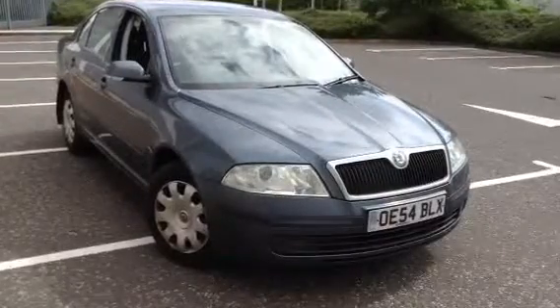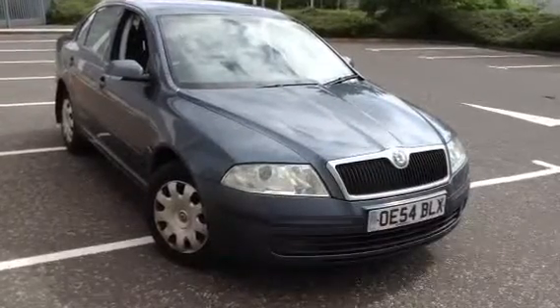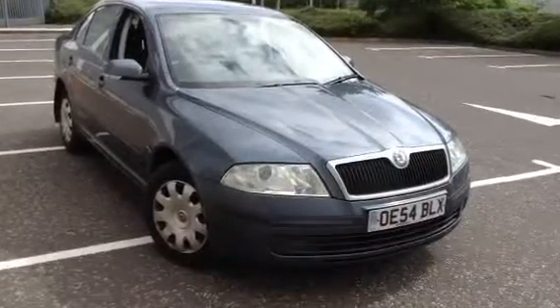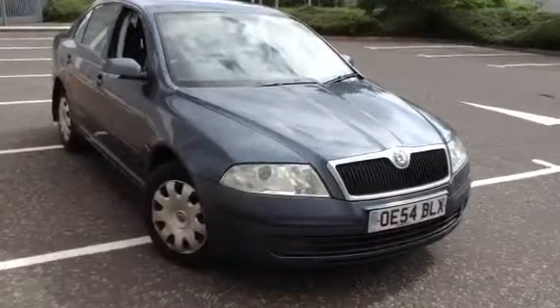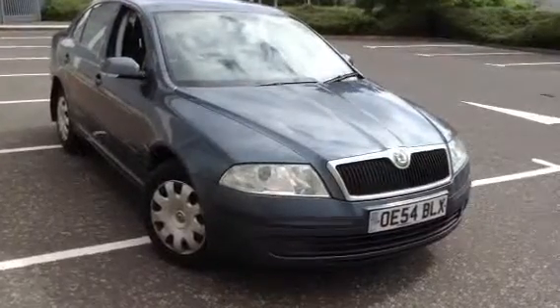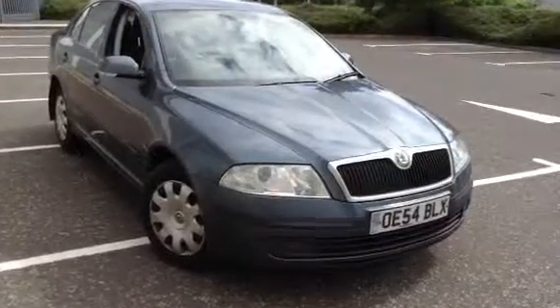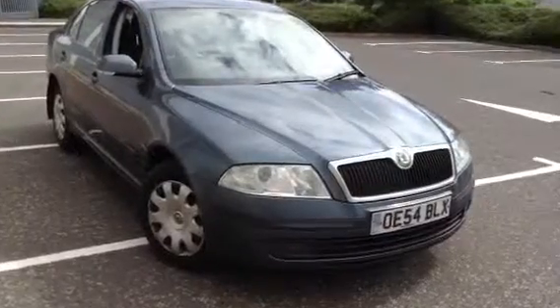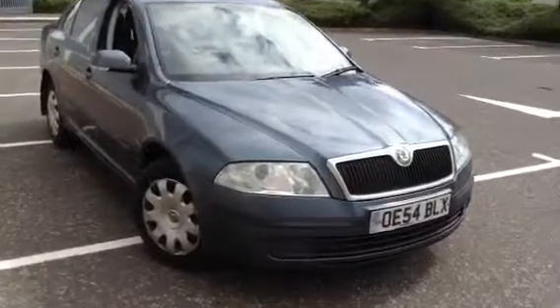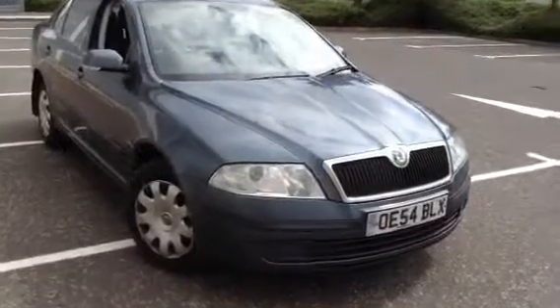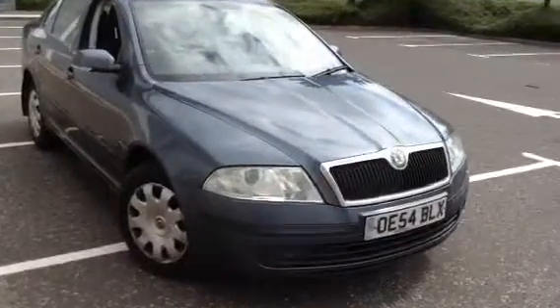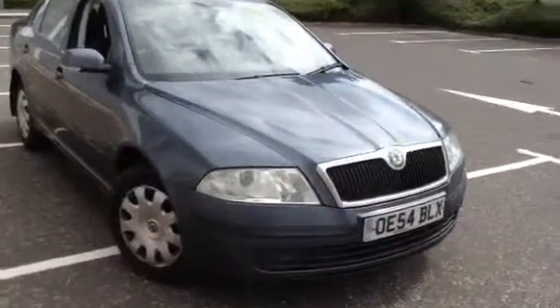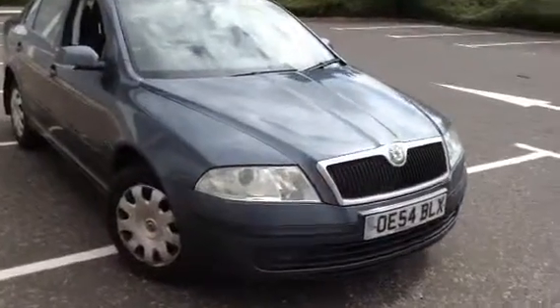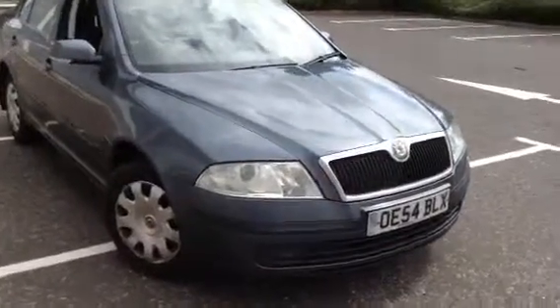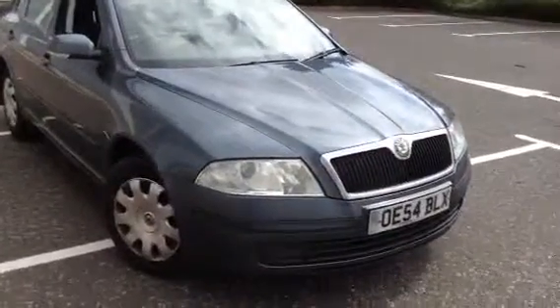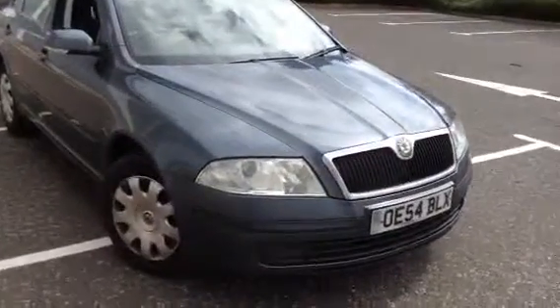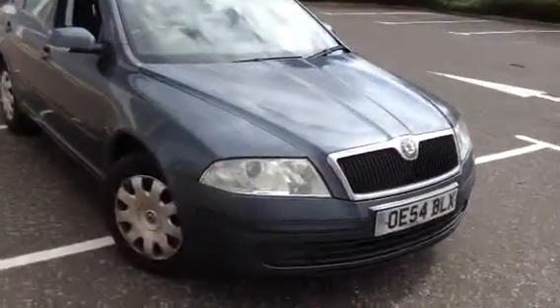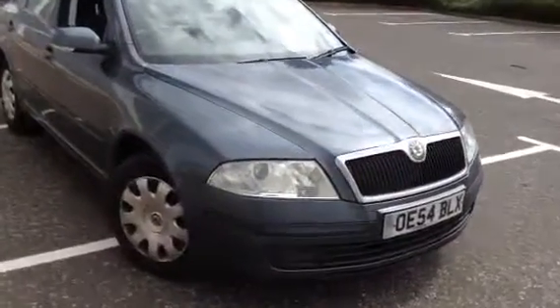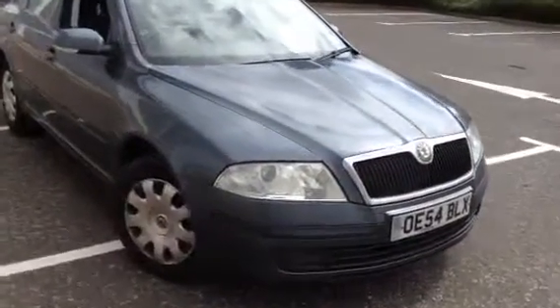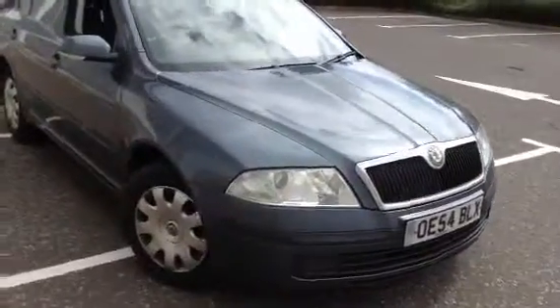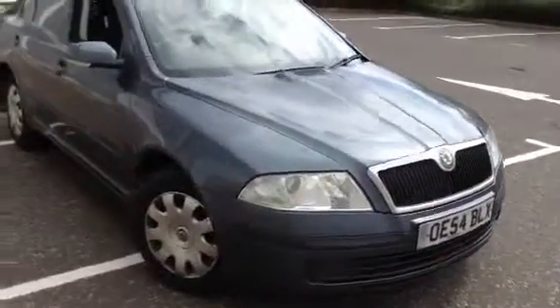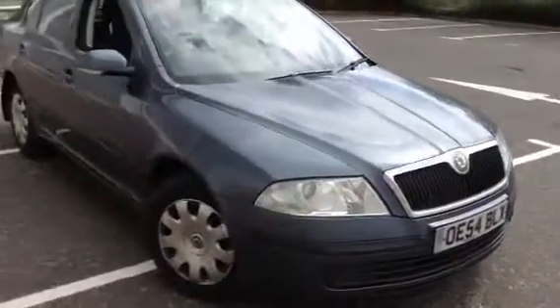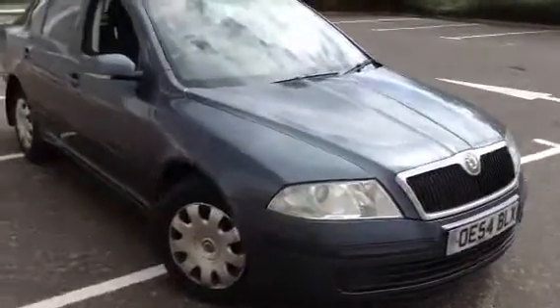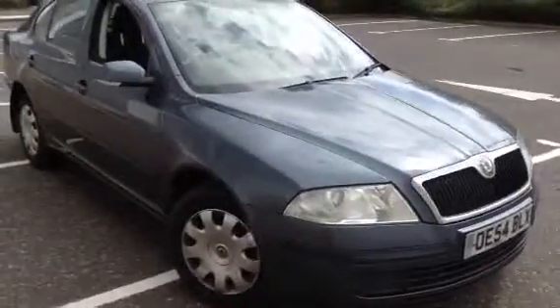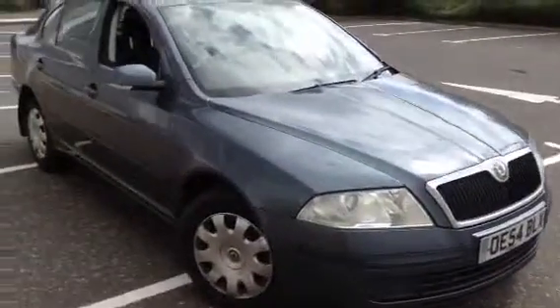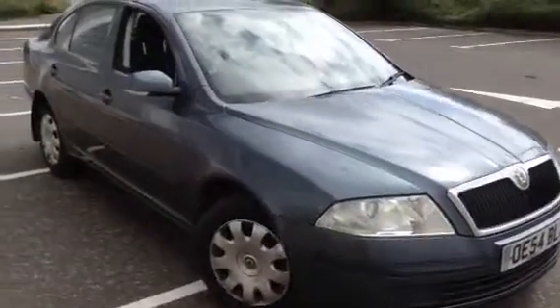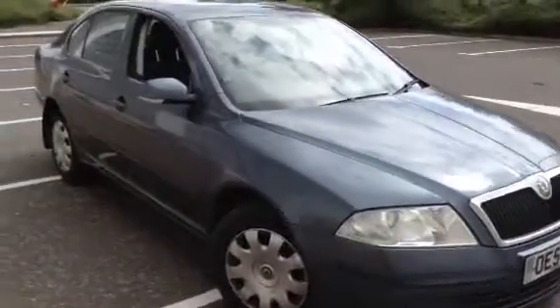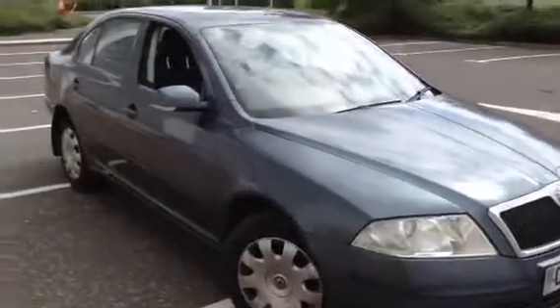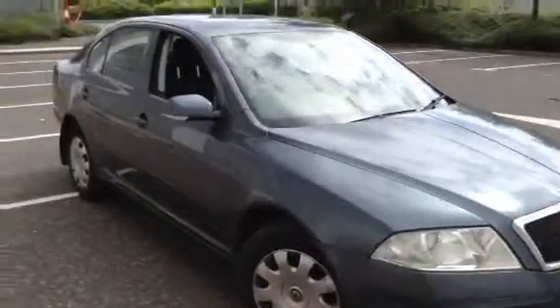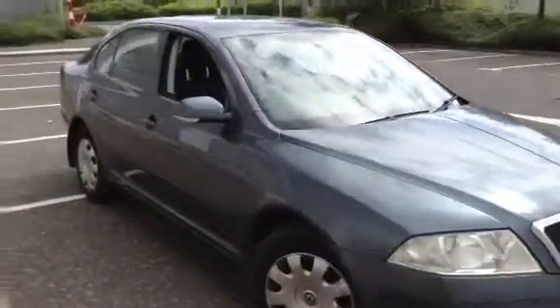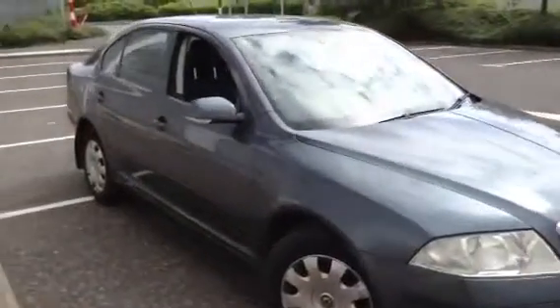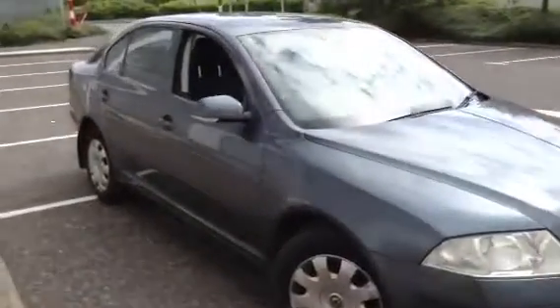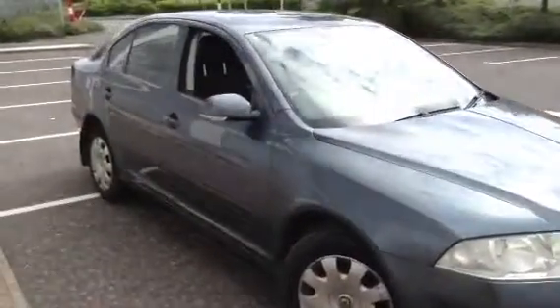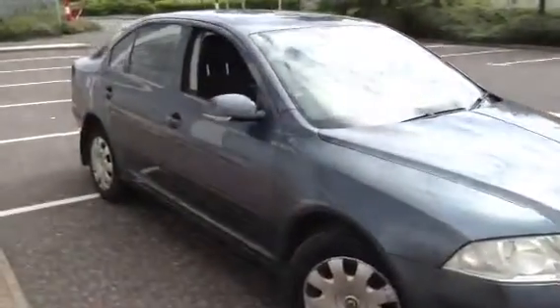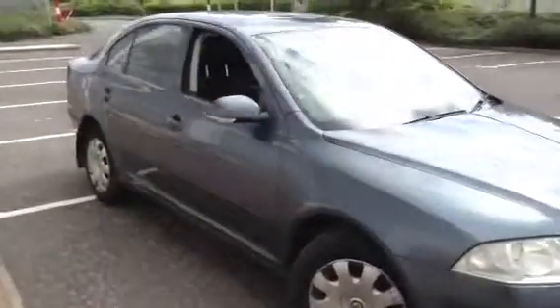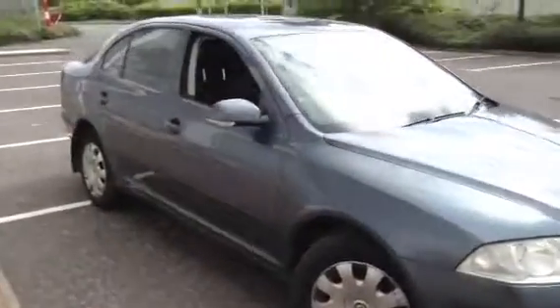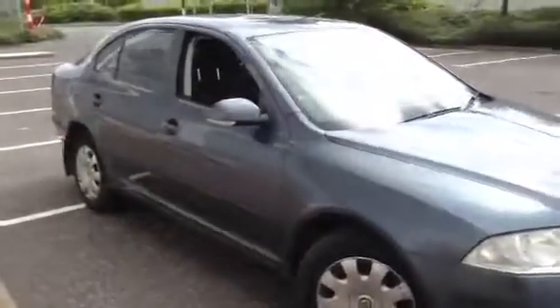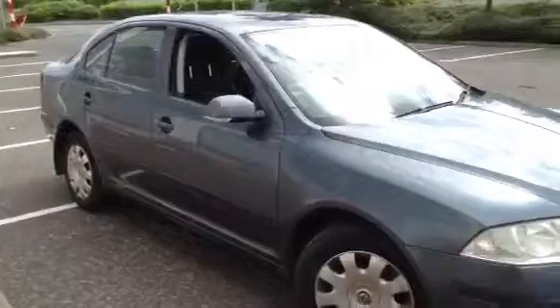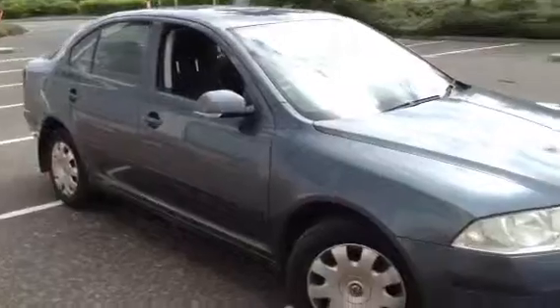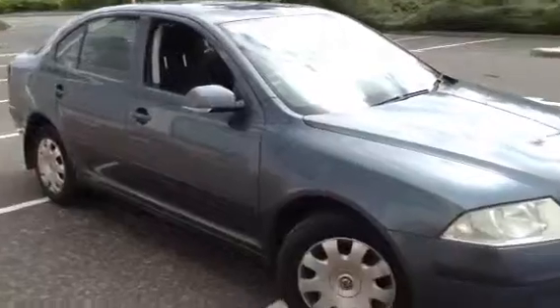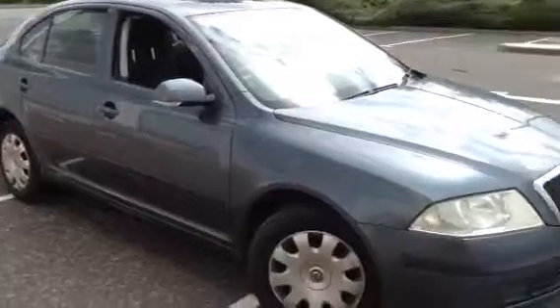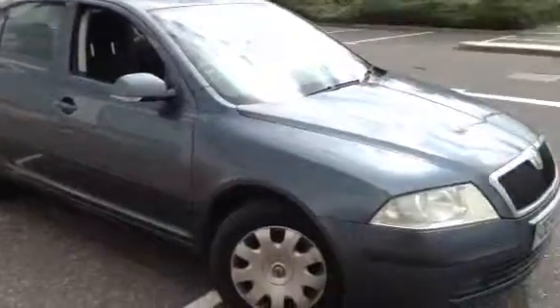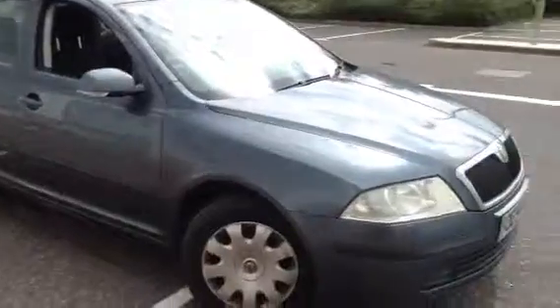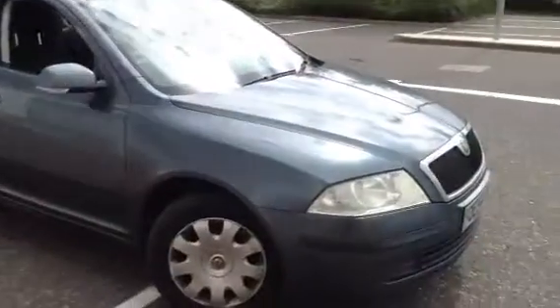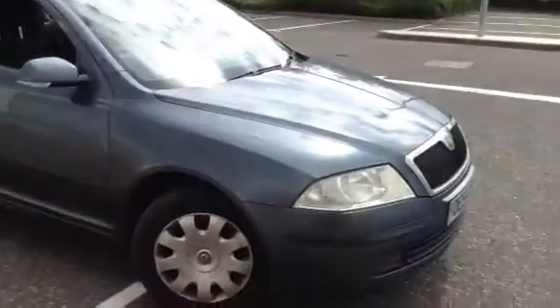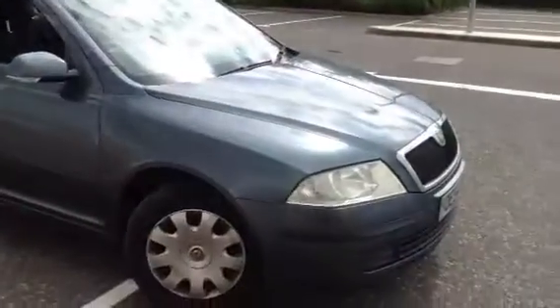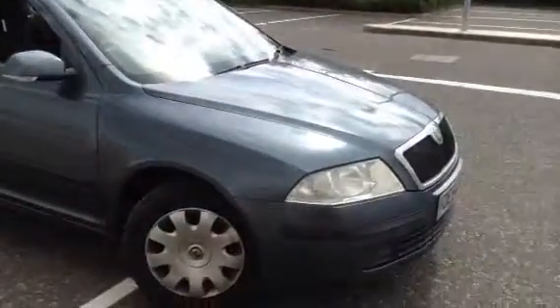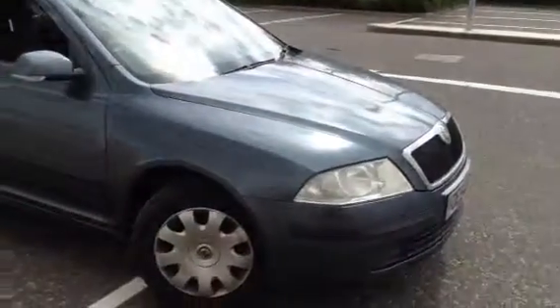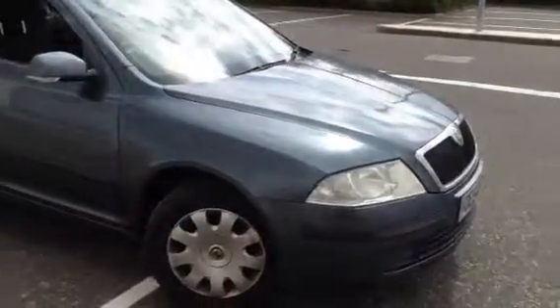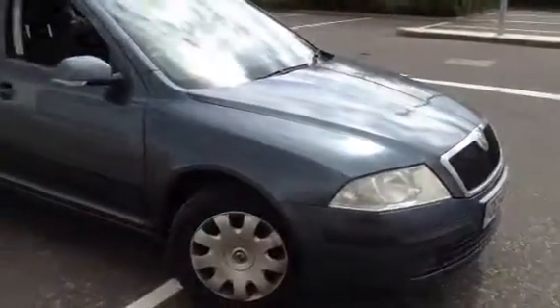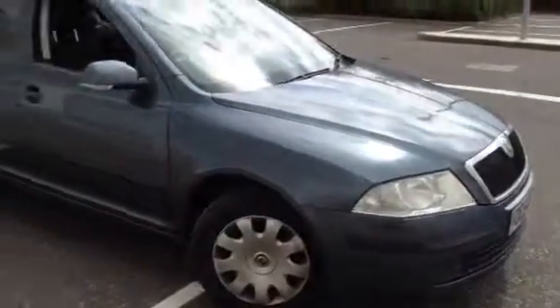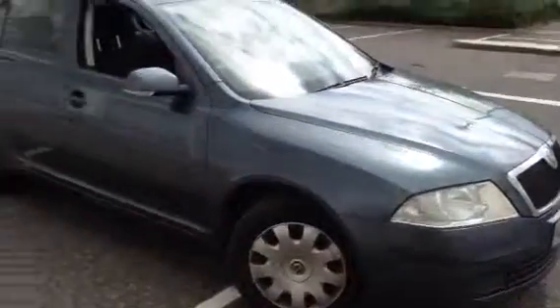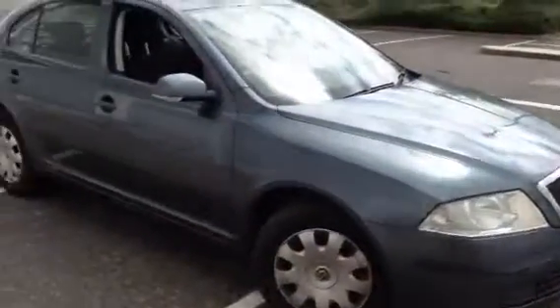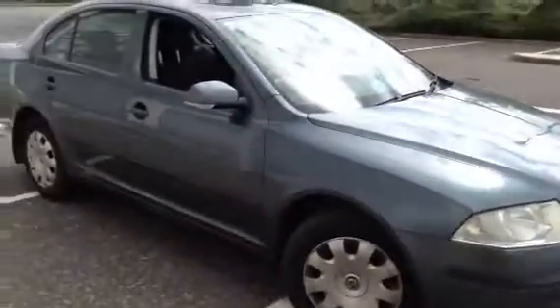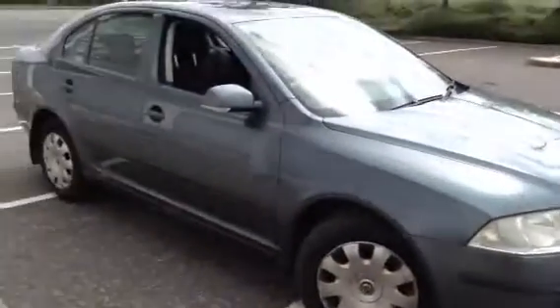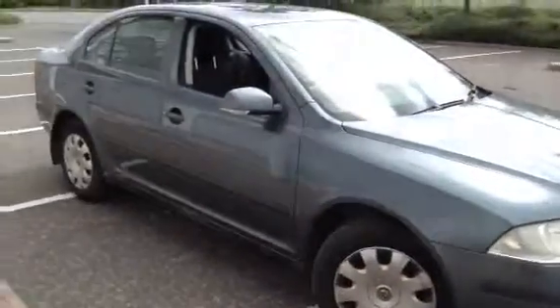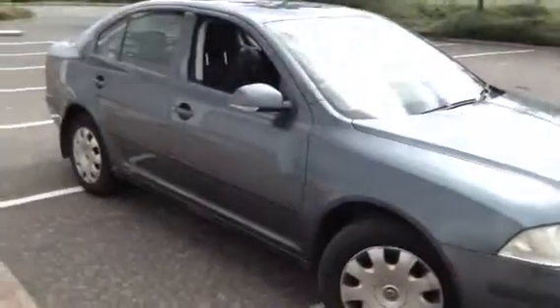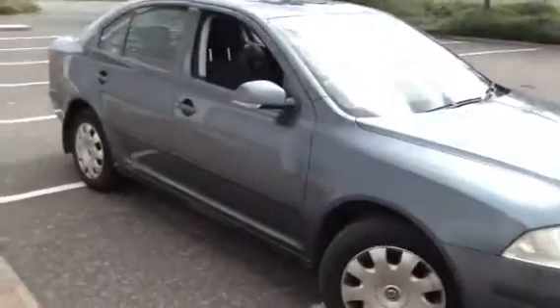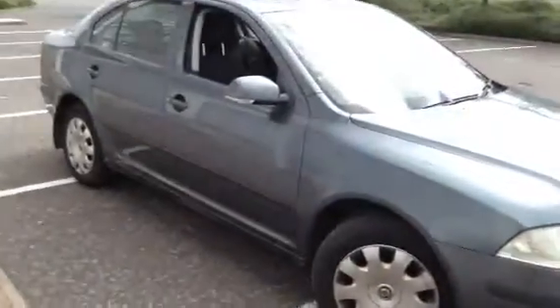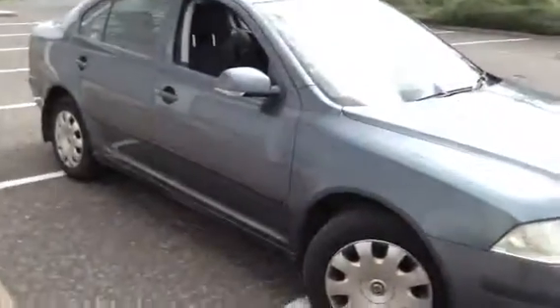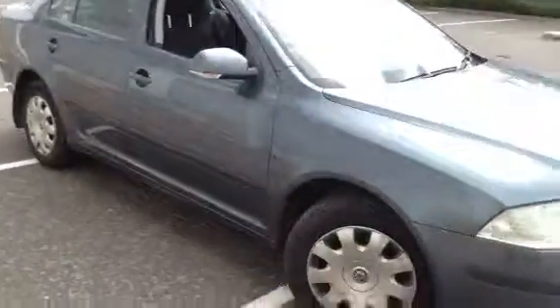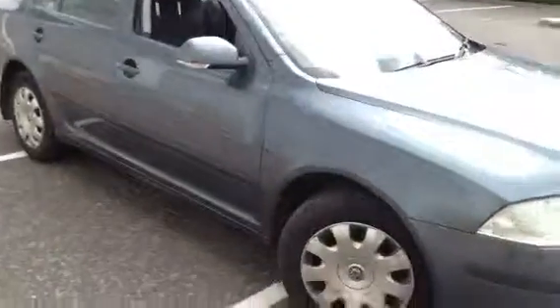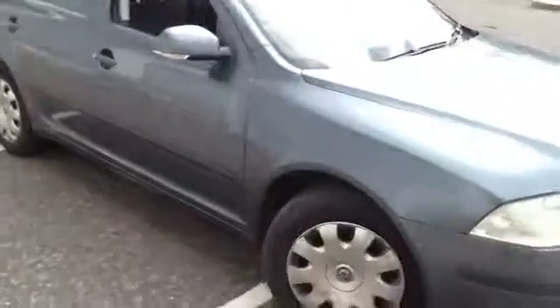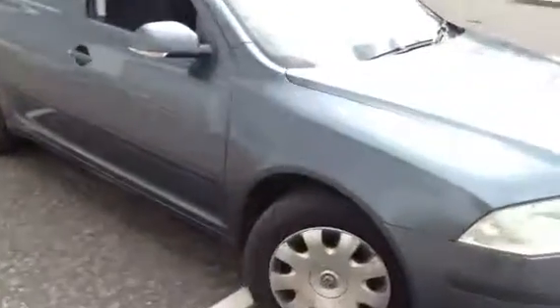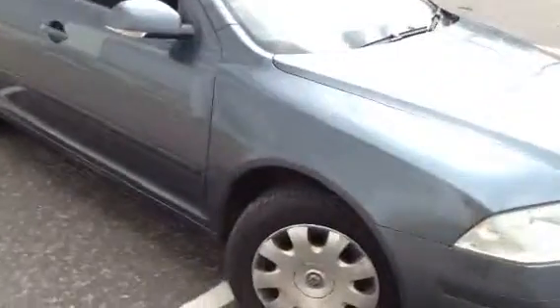Hey, we have a 2005 Skoda Octavia in grey. The car is definitely showing some signs of its age, as you'll see throughout the video.